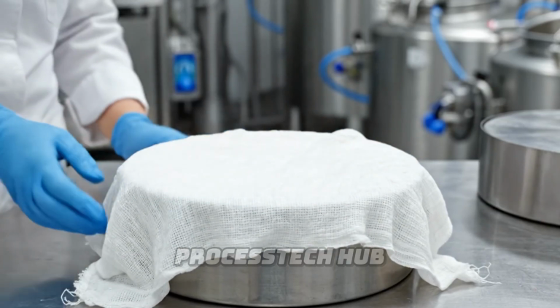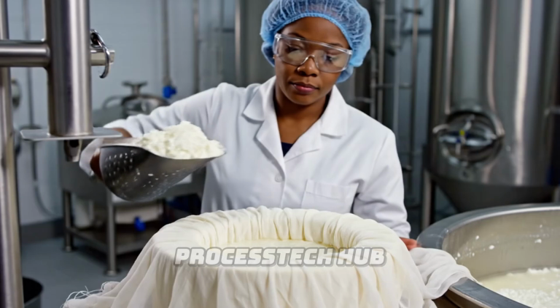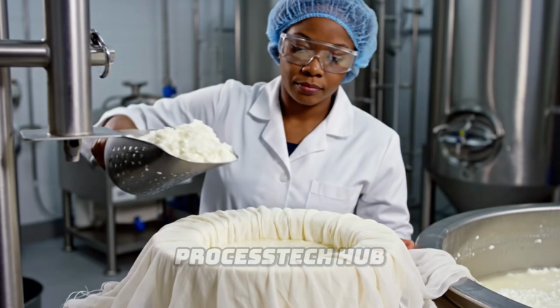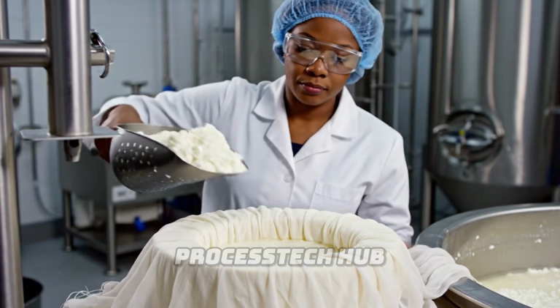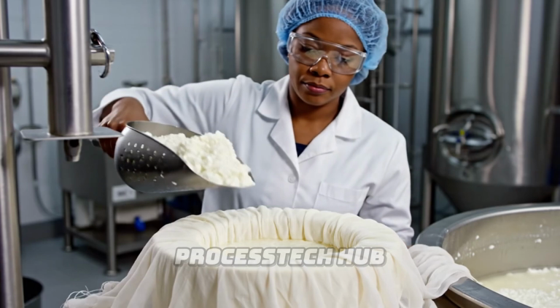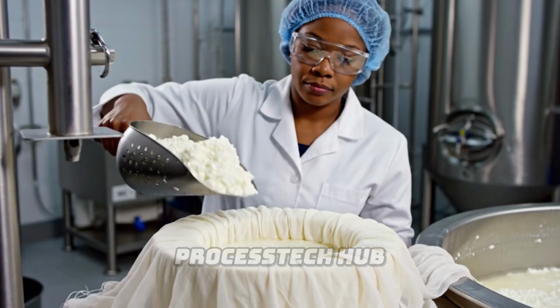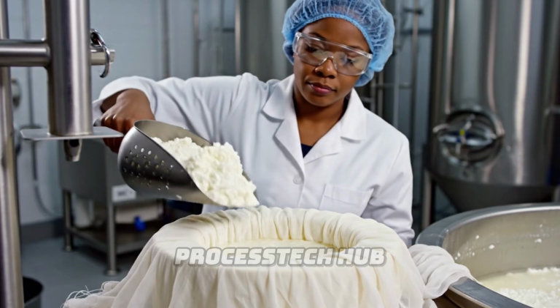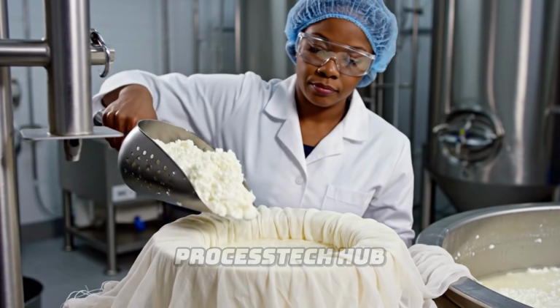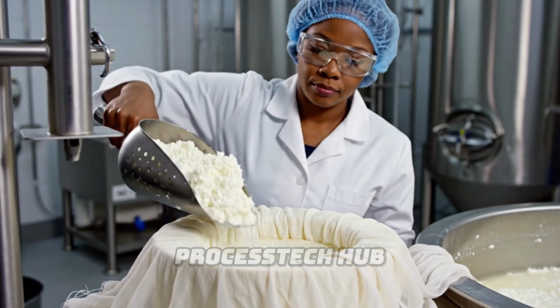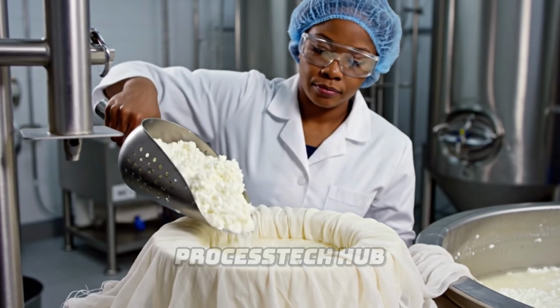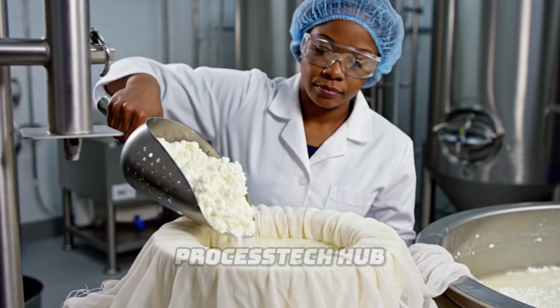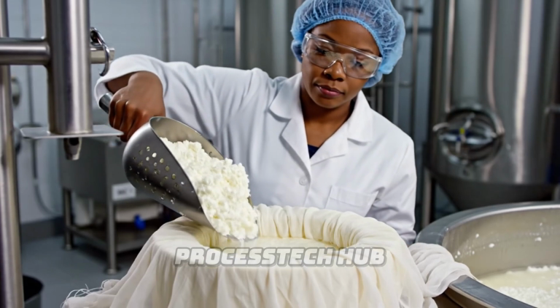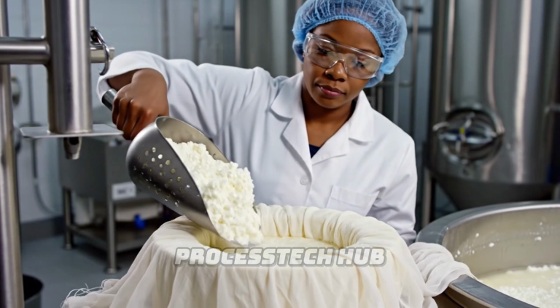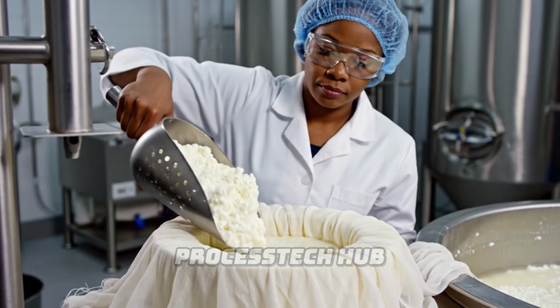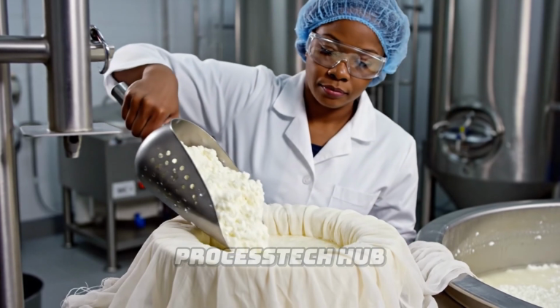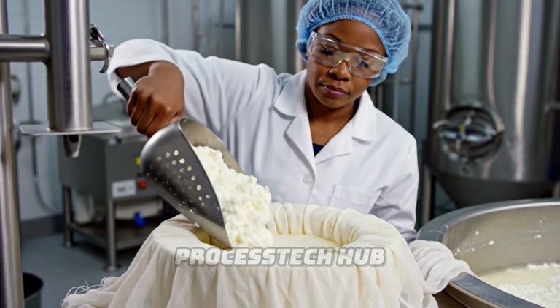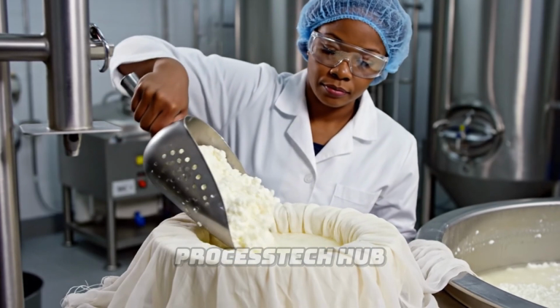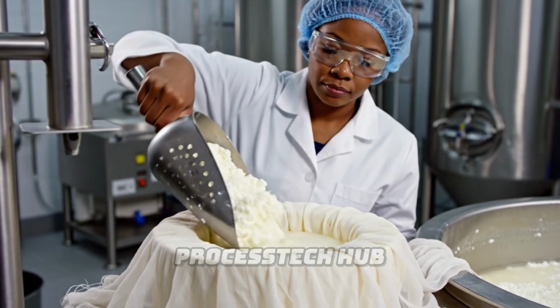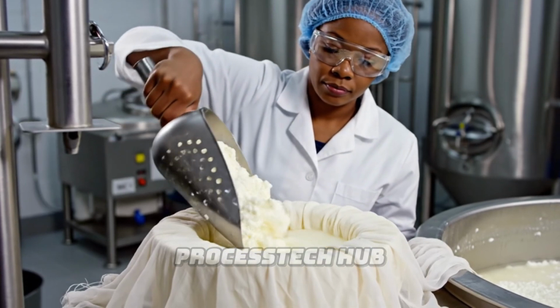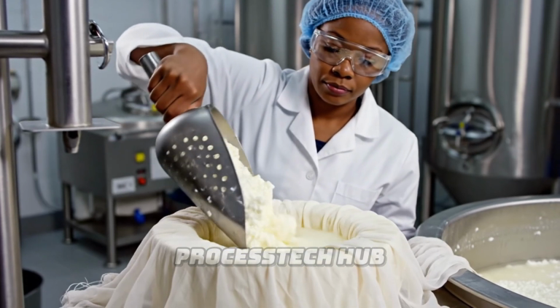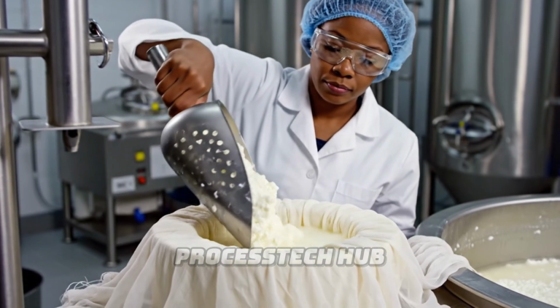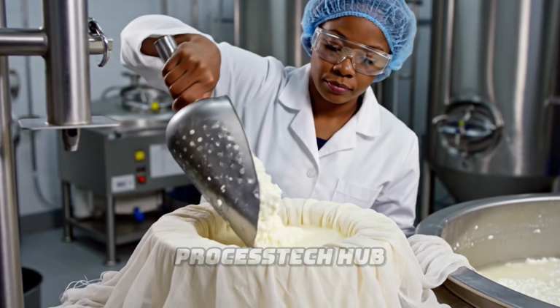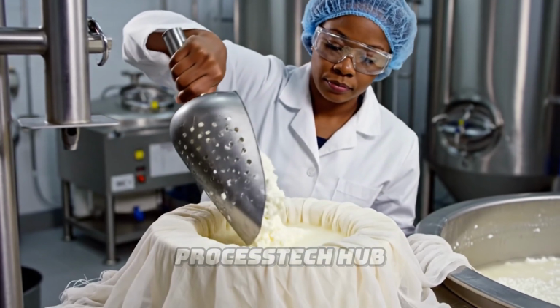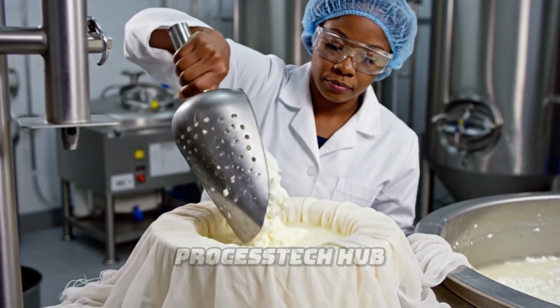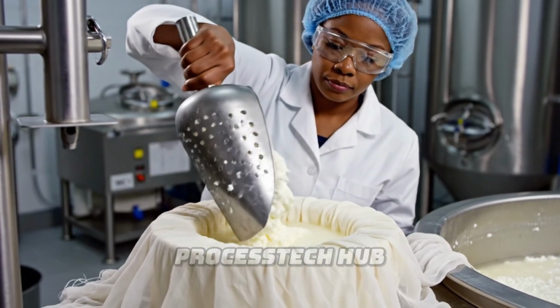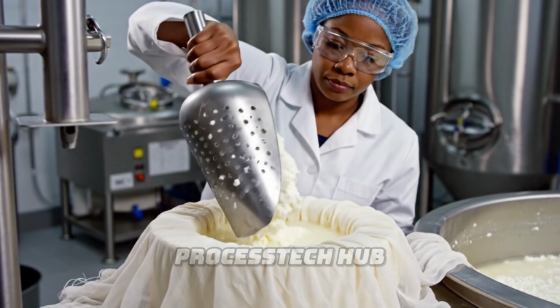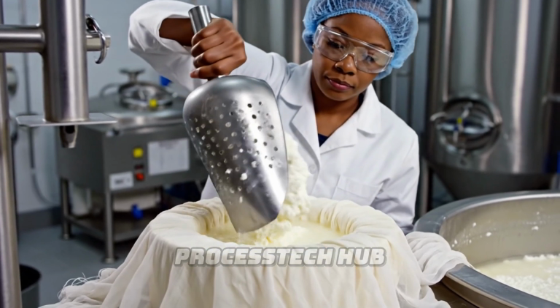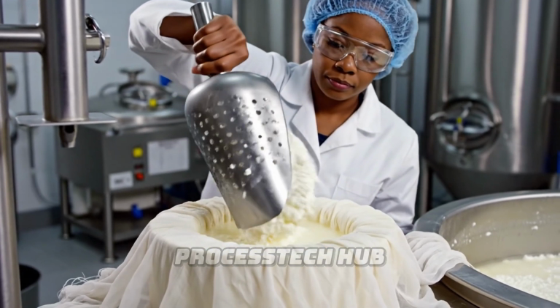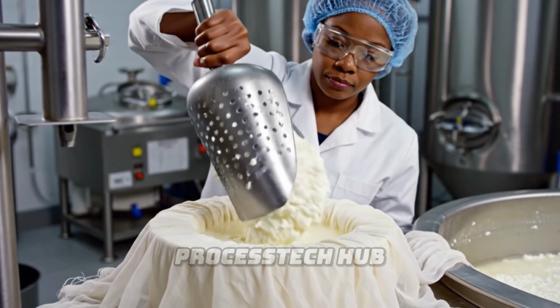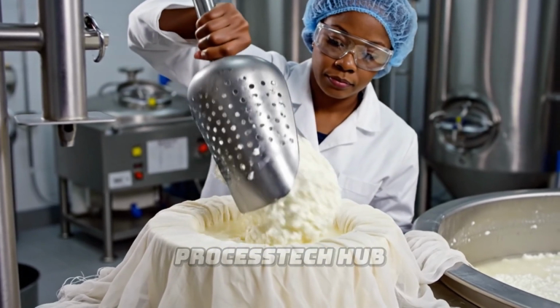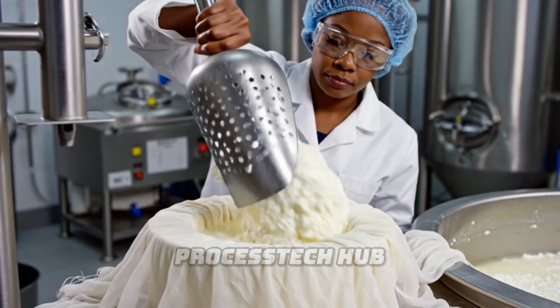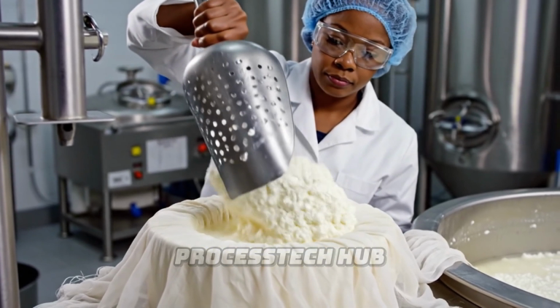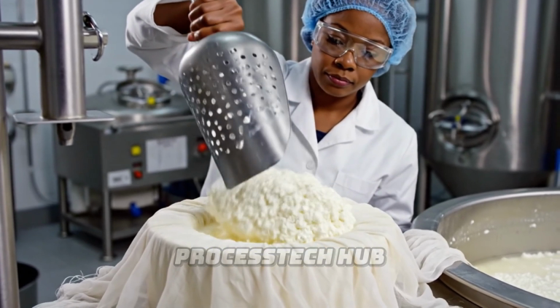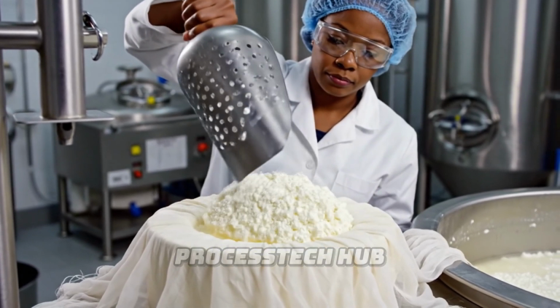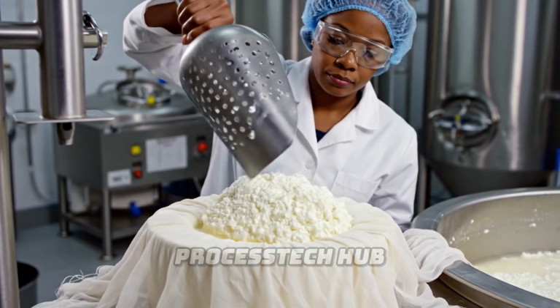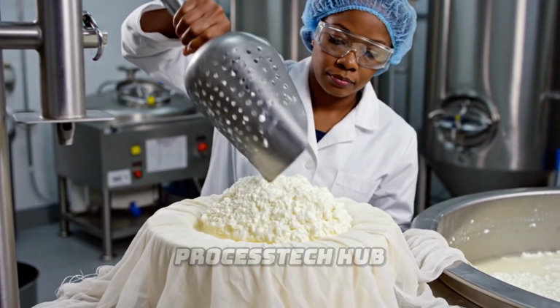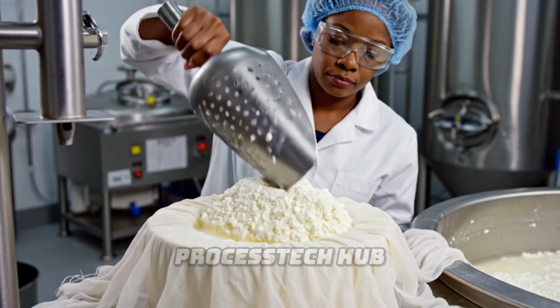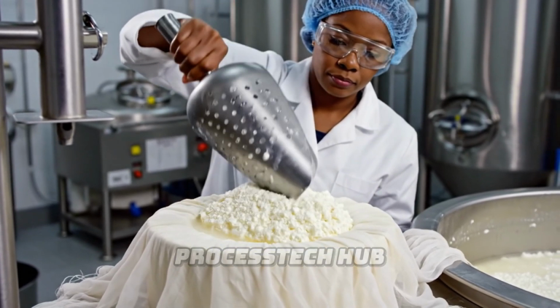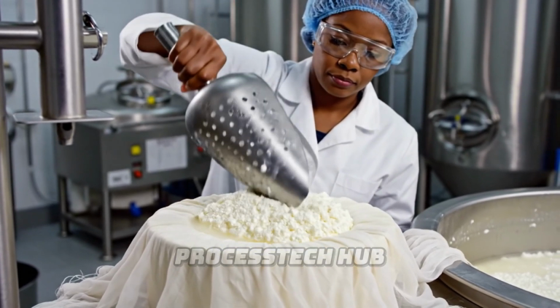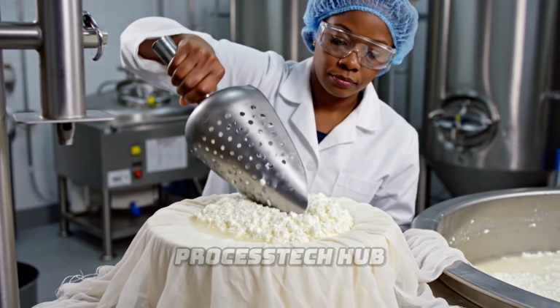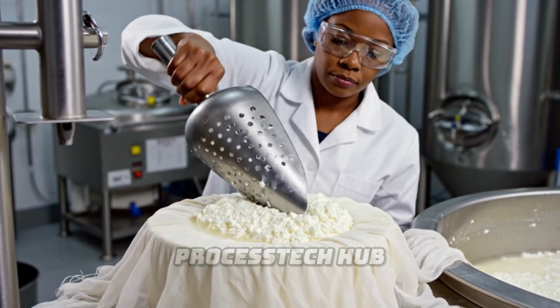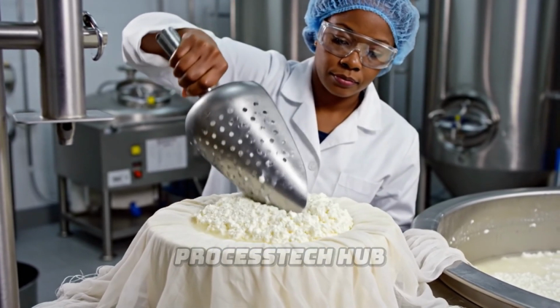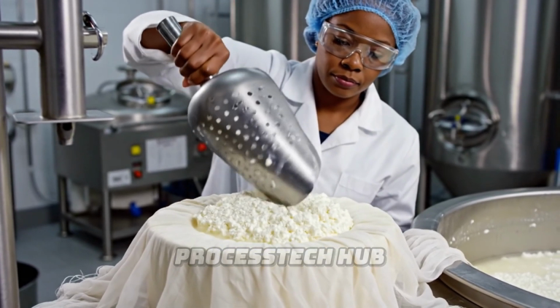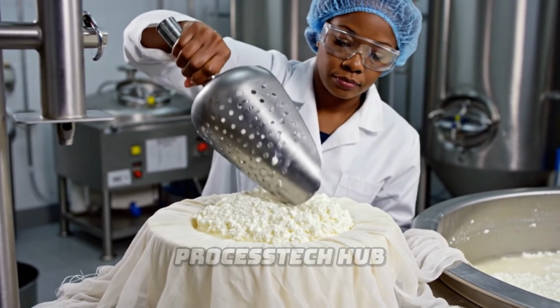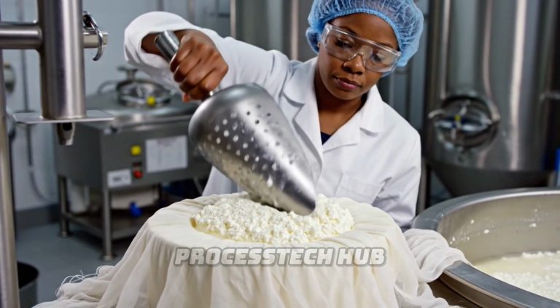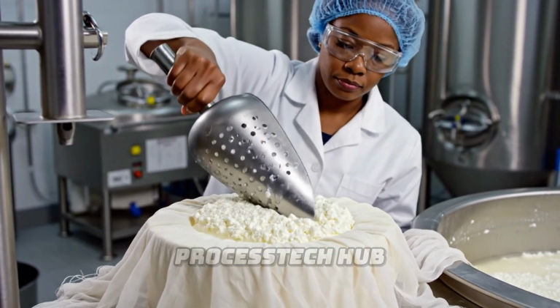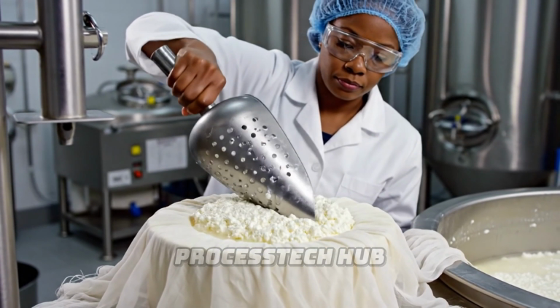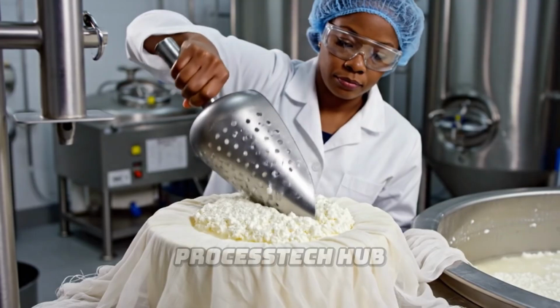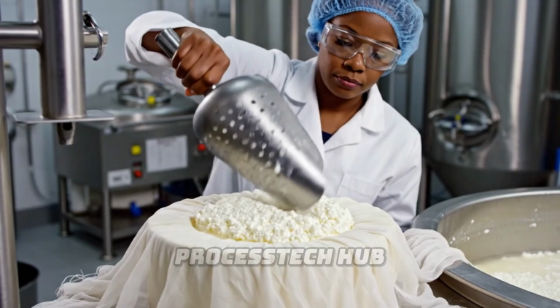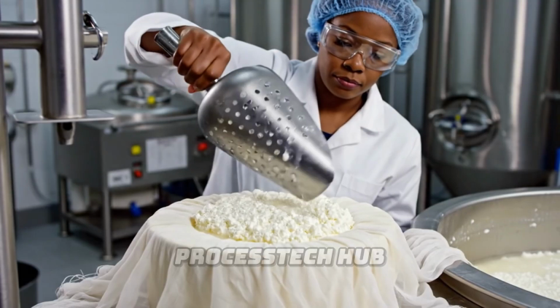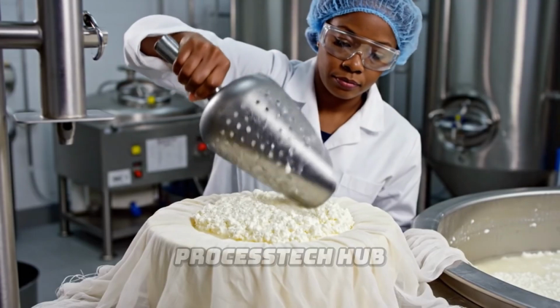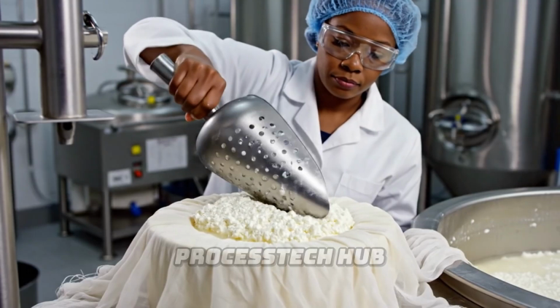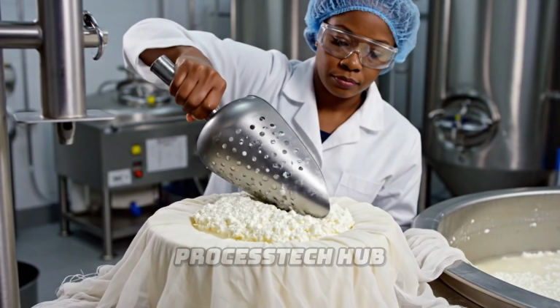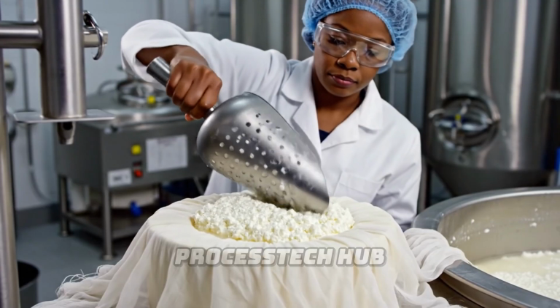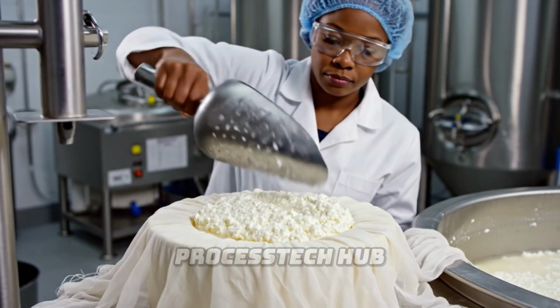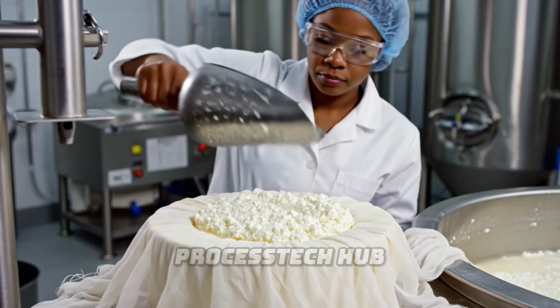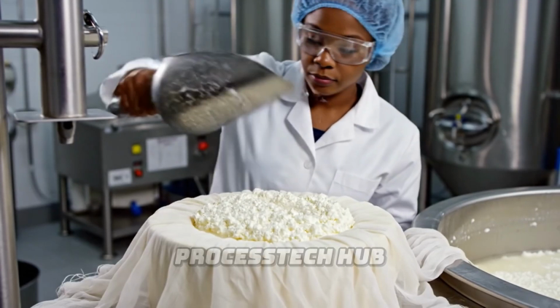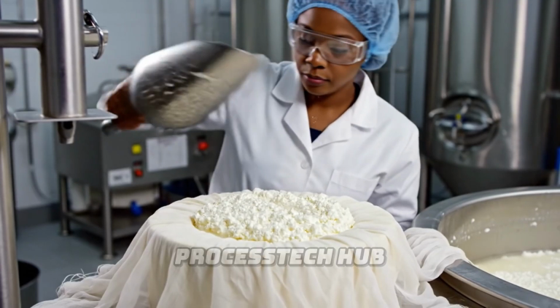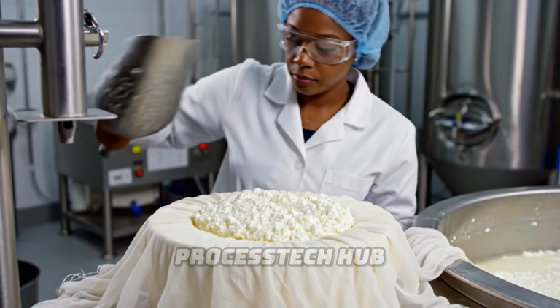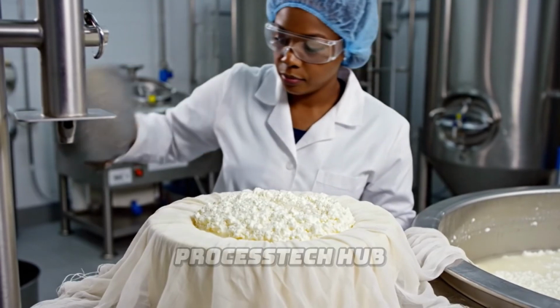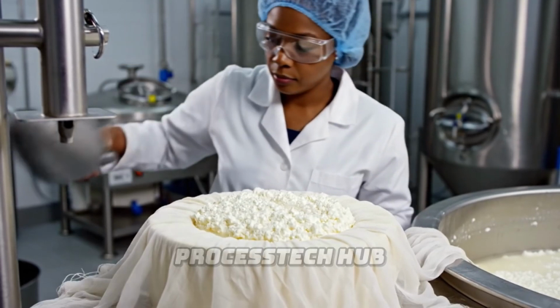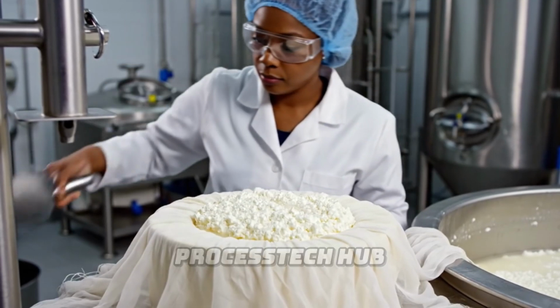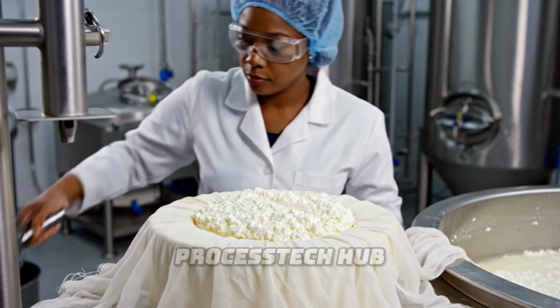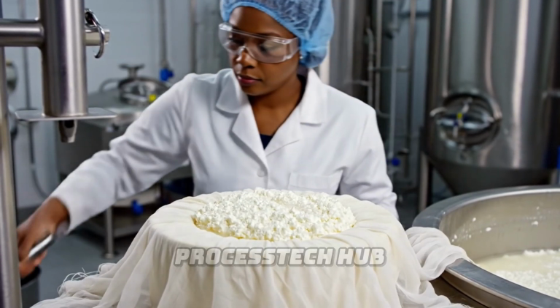The salted curds are carefully placed into molds lined with cheesecloth, a crucial step before the pressing begins.